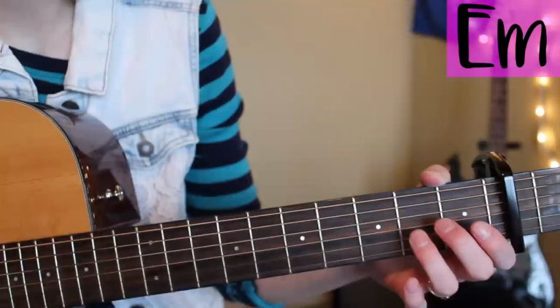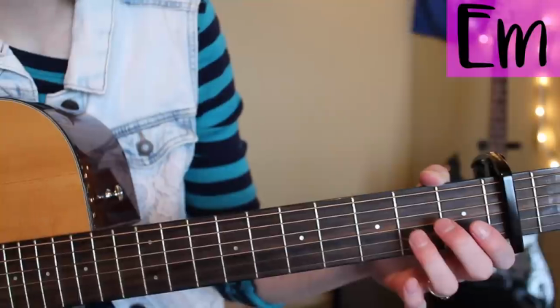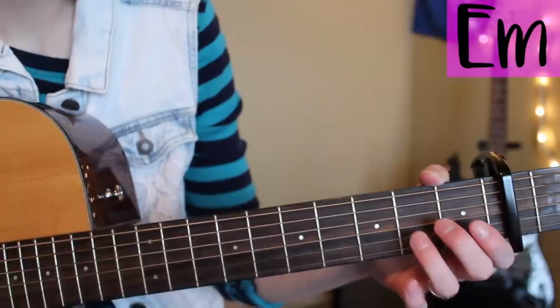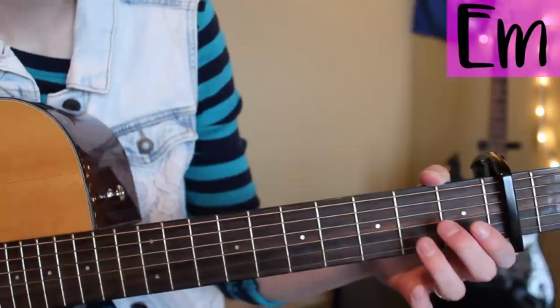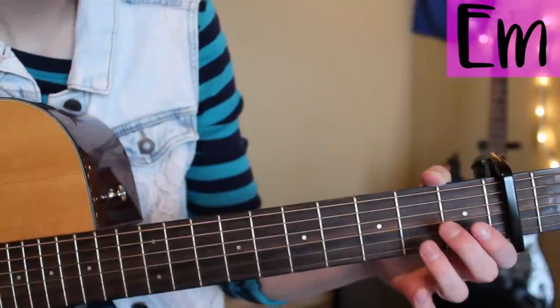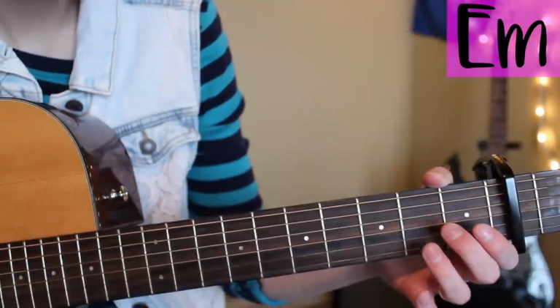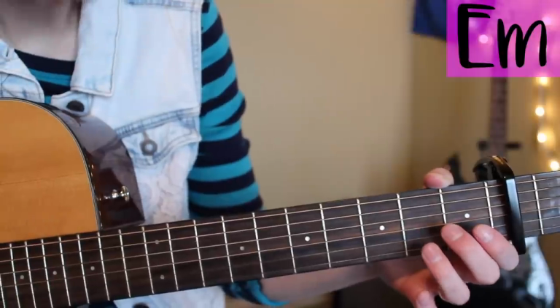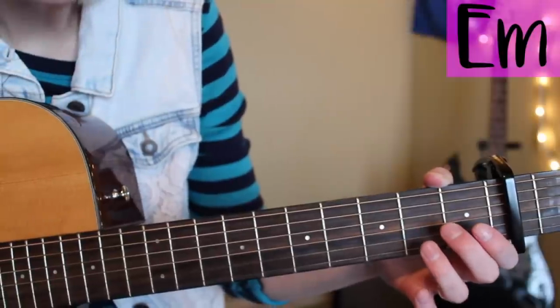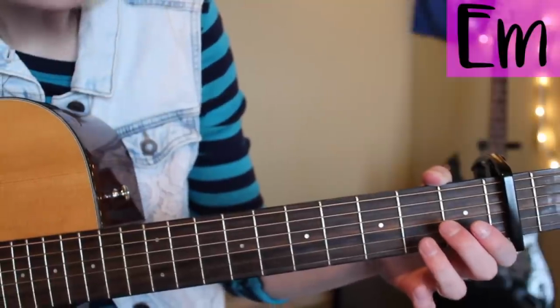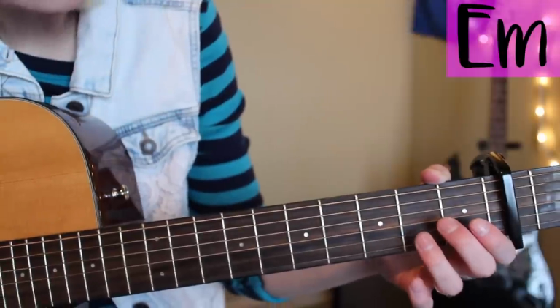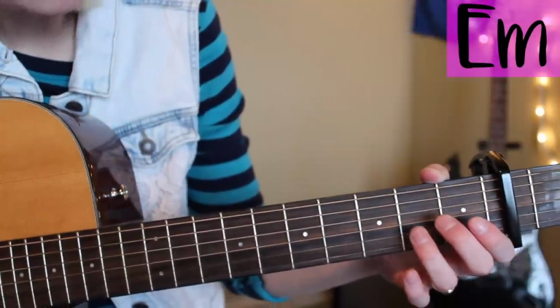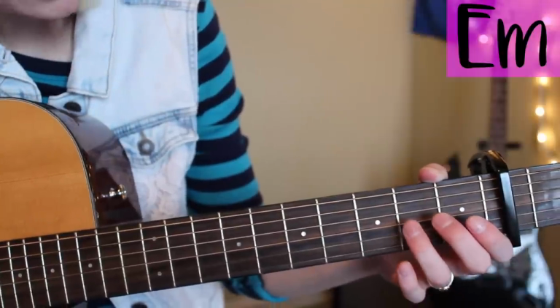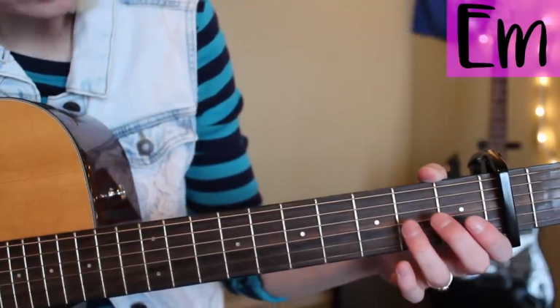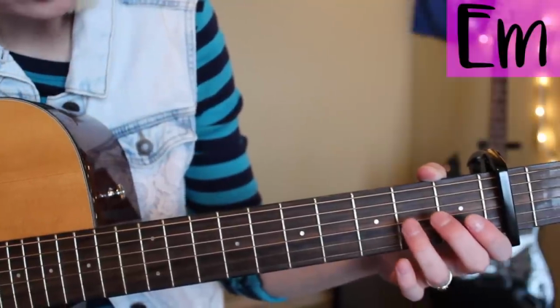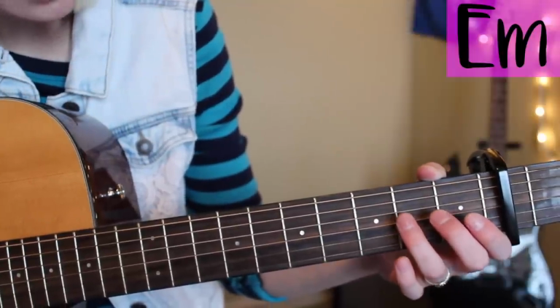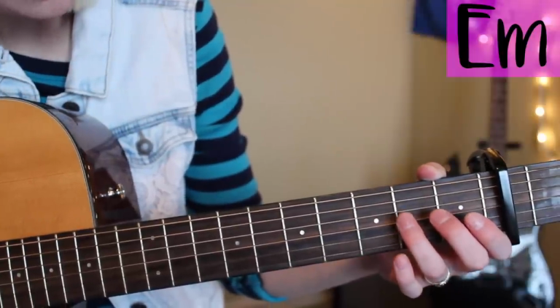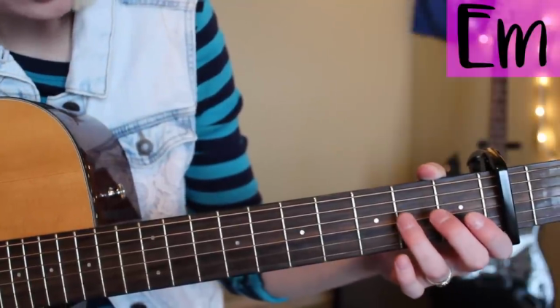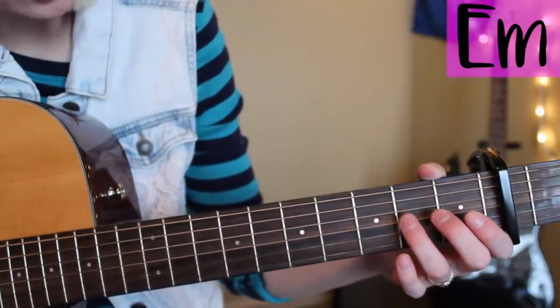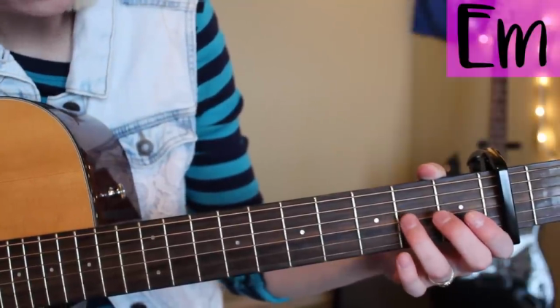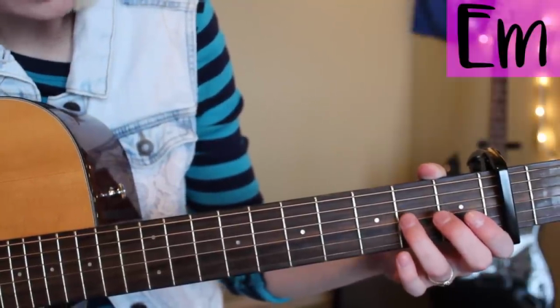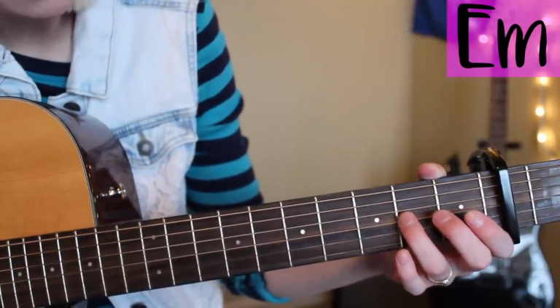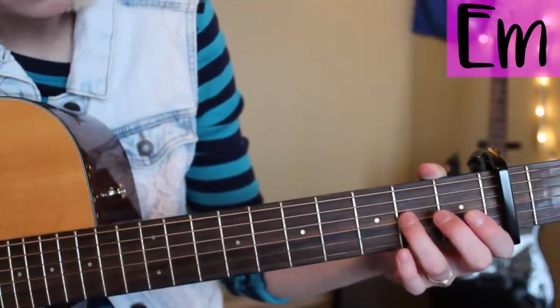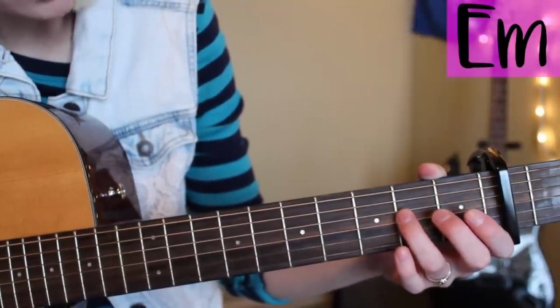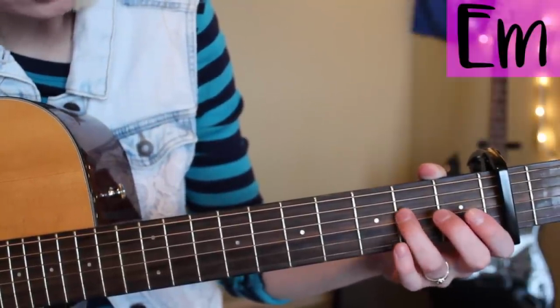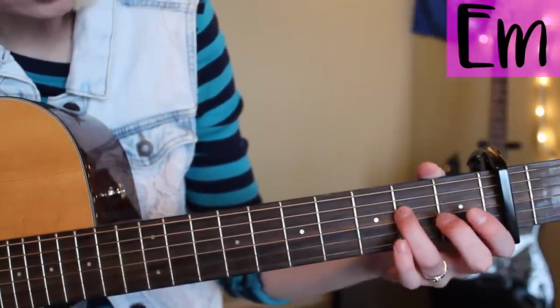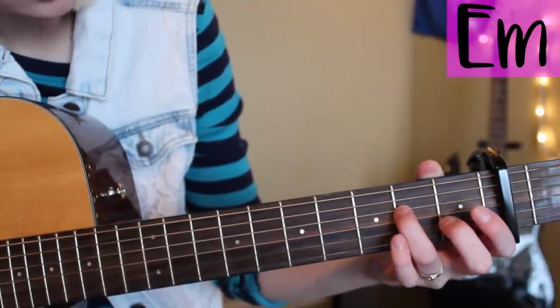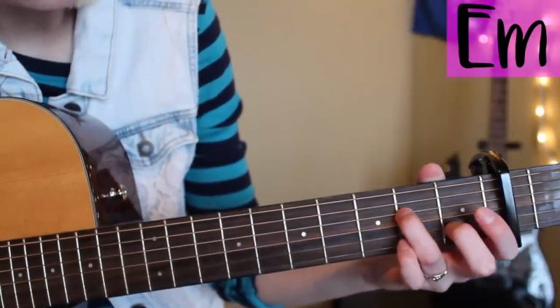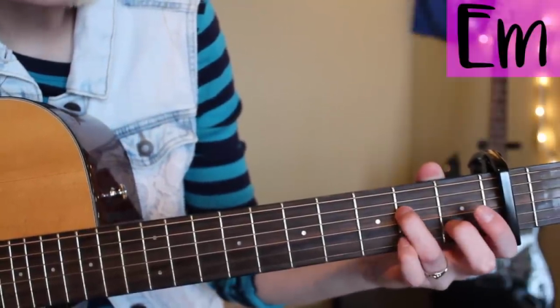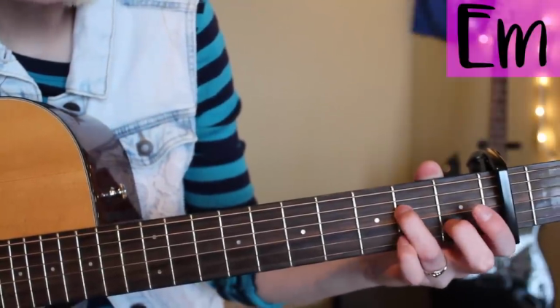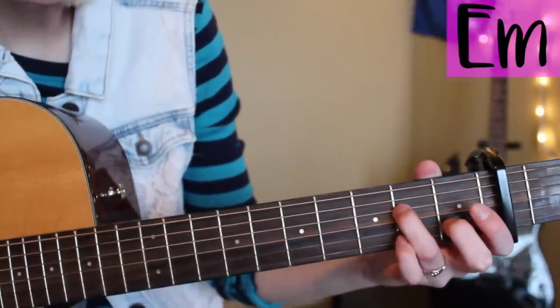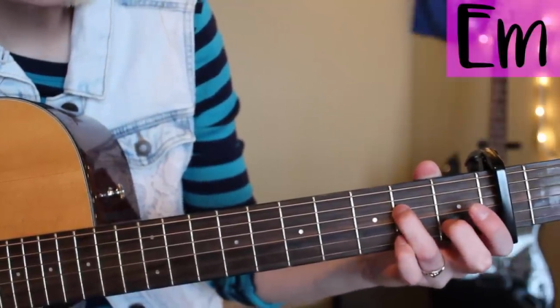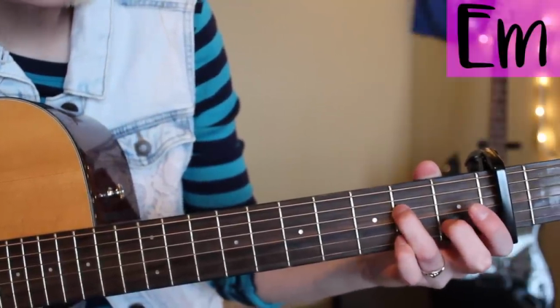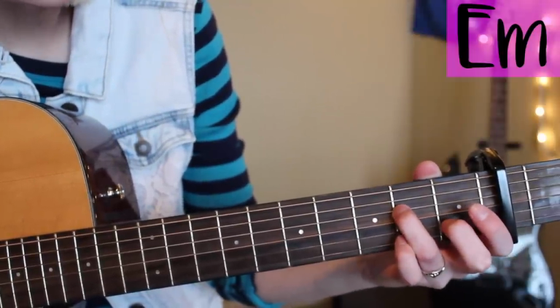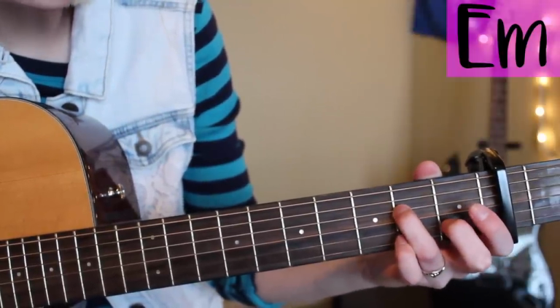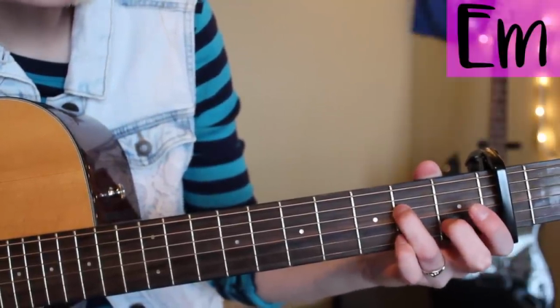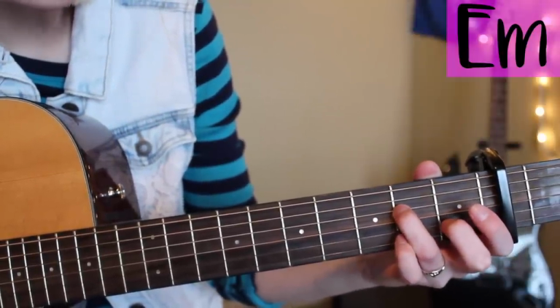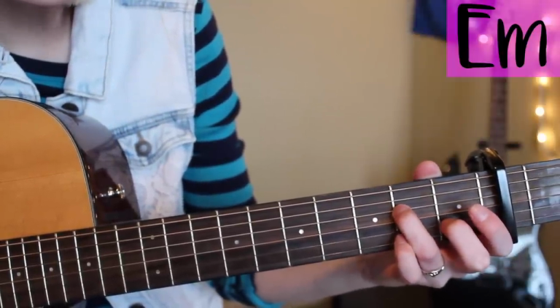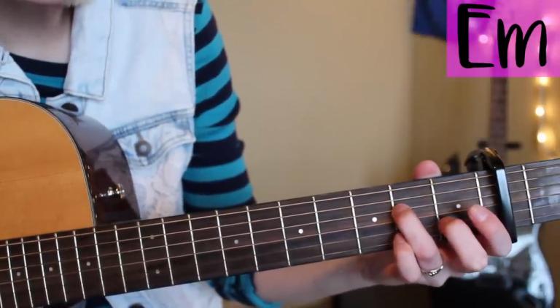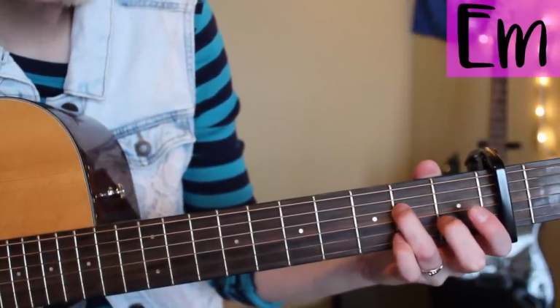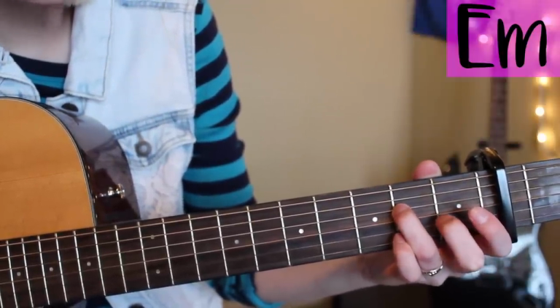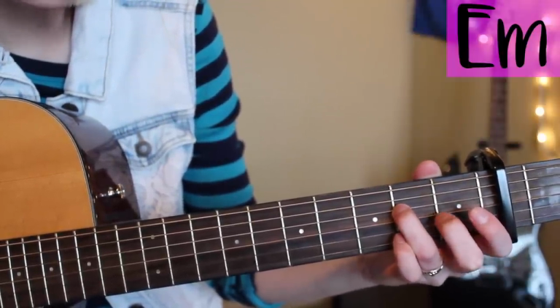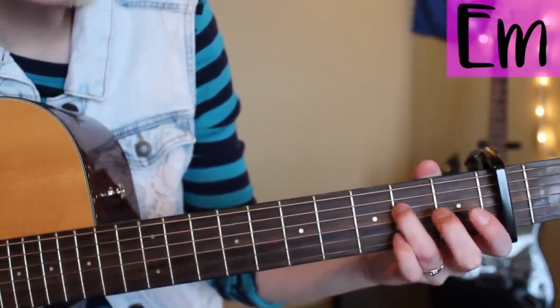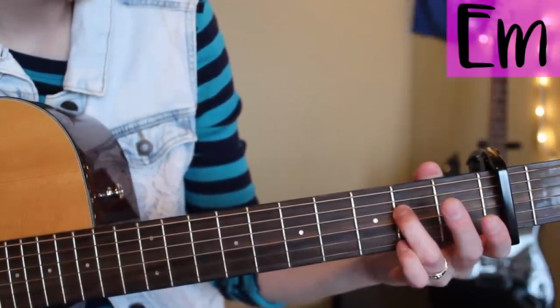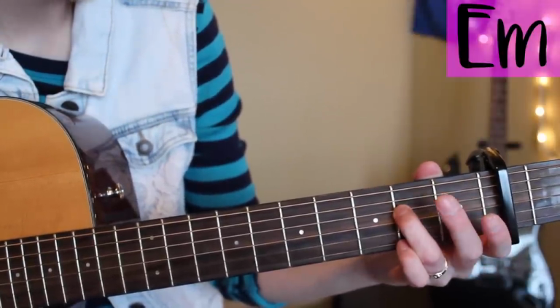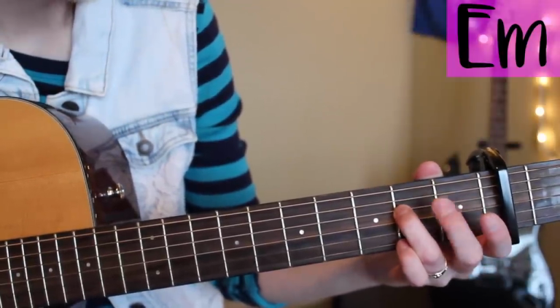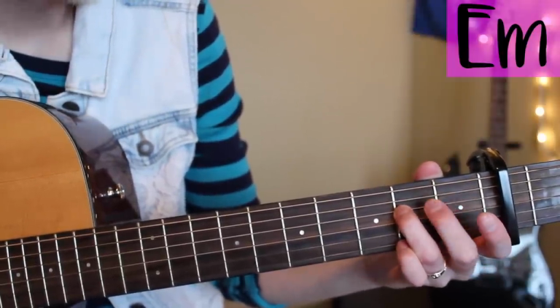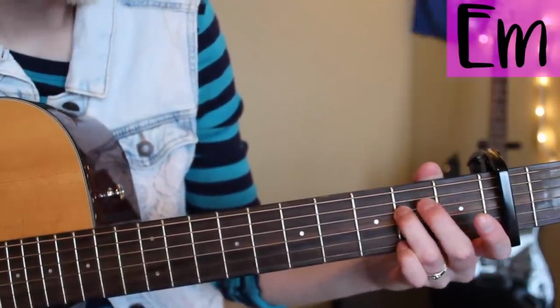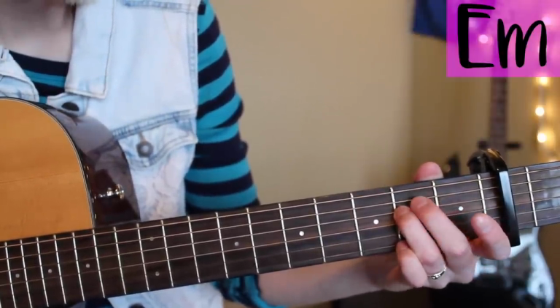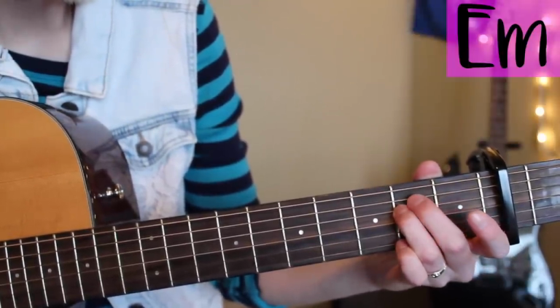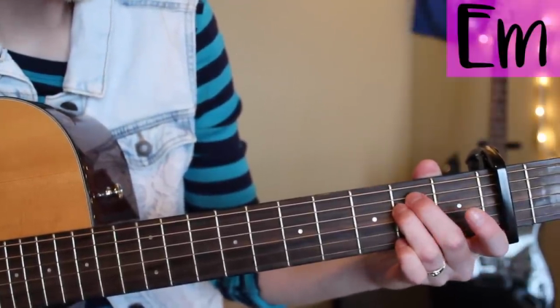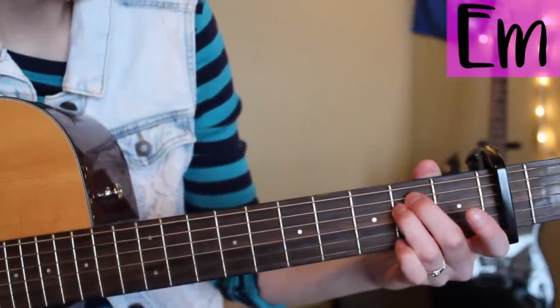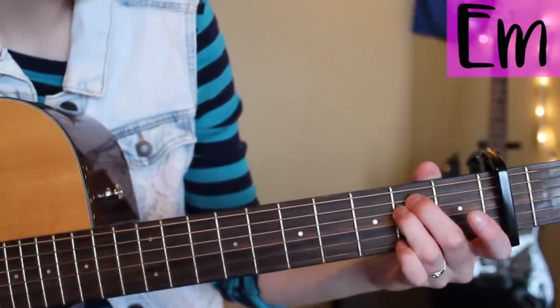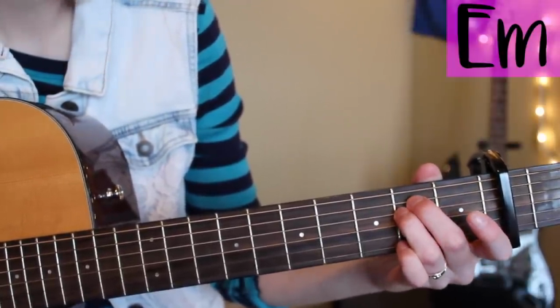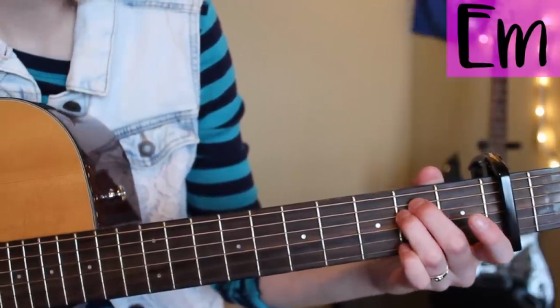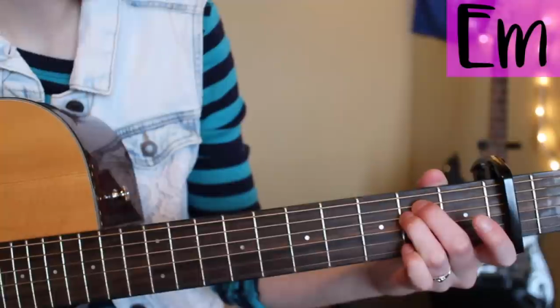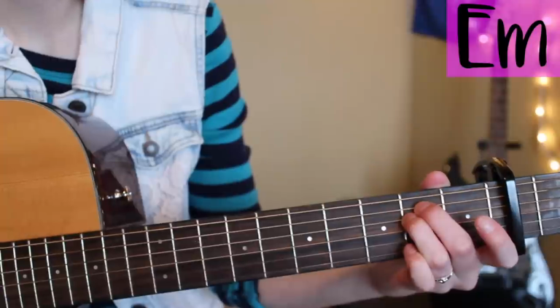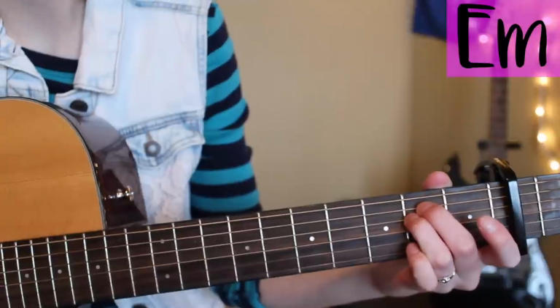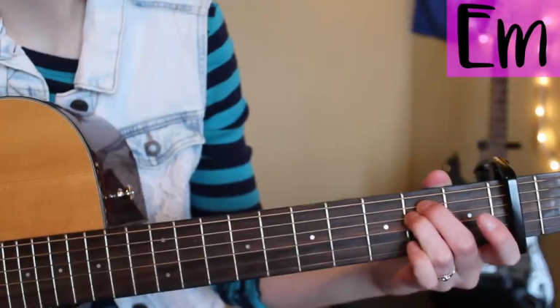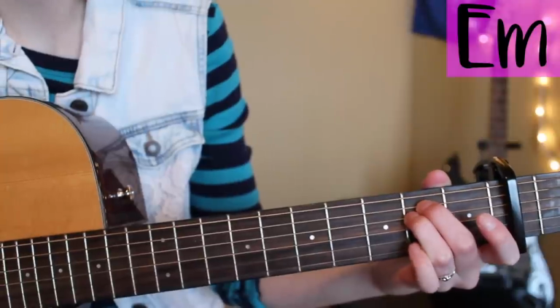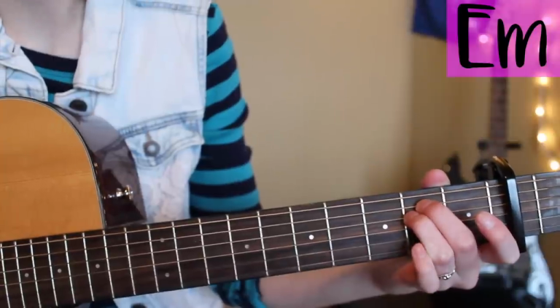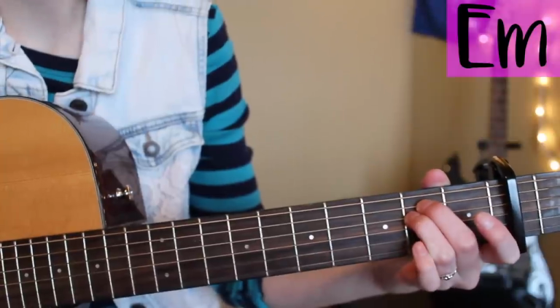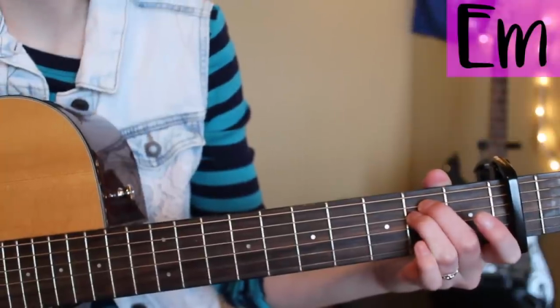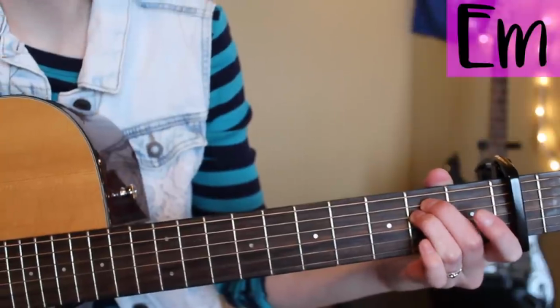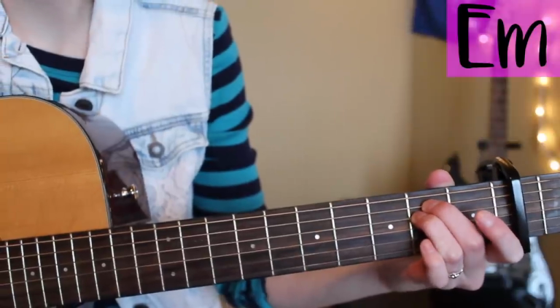For the first chord, E minor, you're gonna put your ring finger on the fourth string second fret and your middle finger on the fifth string second fret.